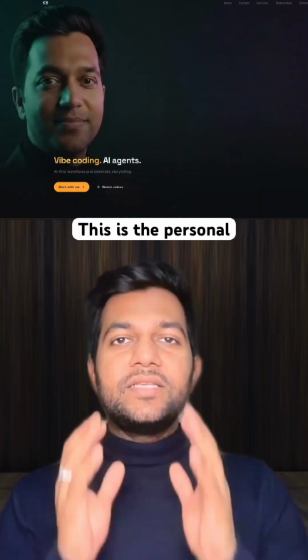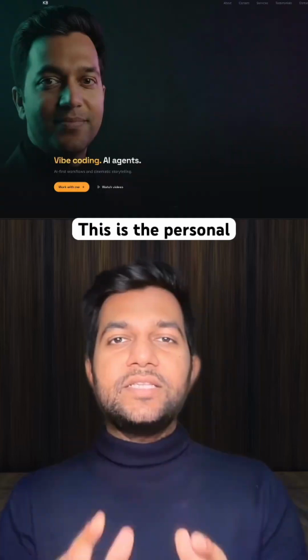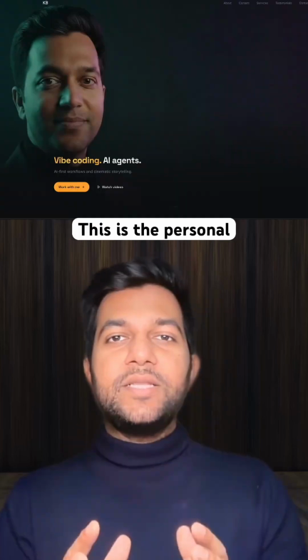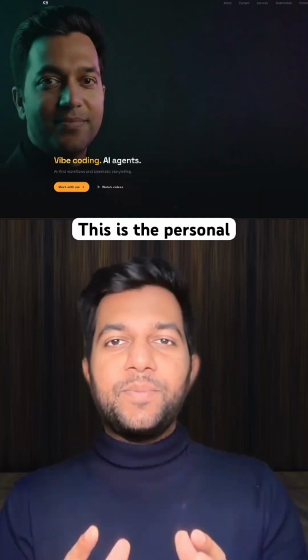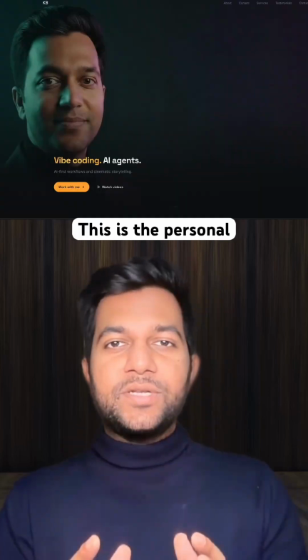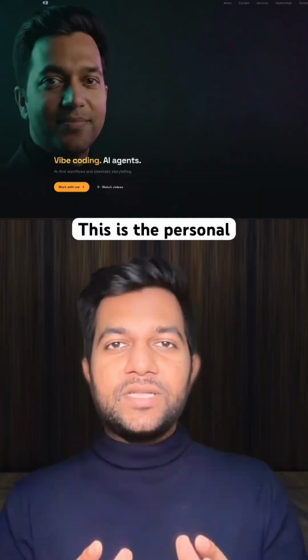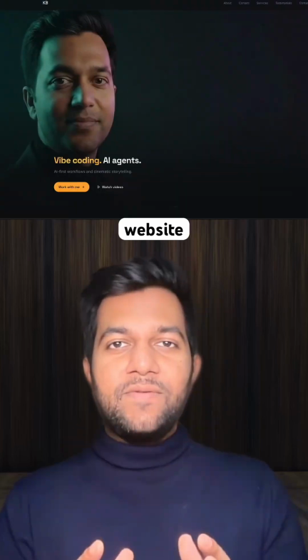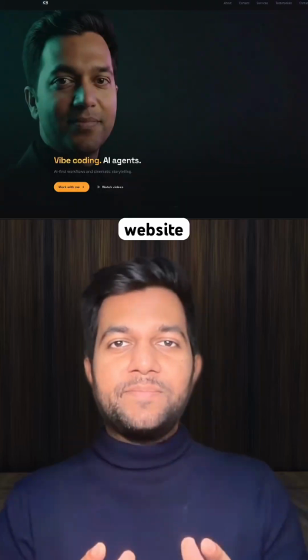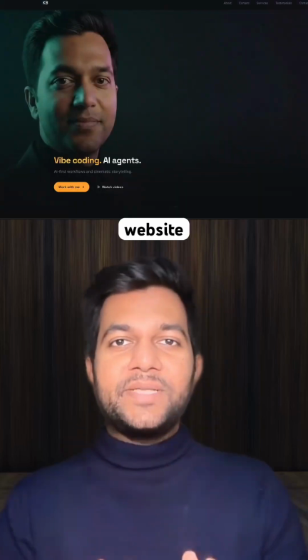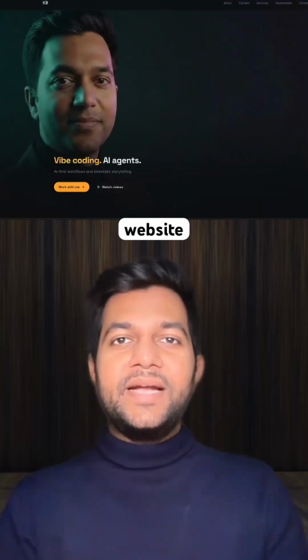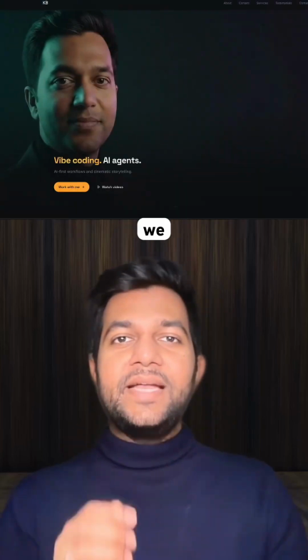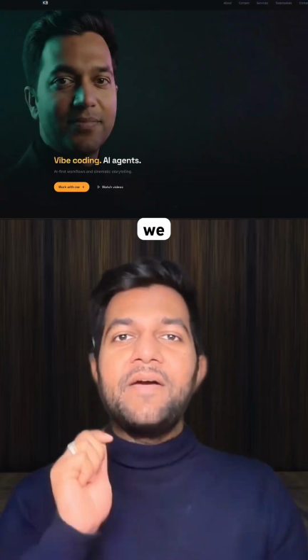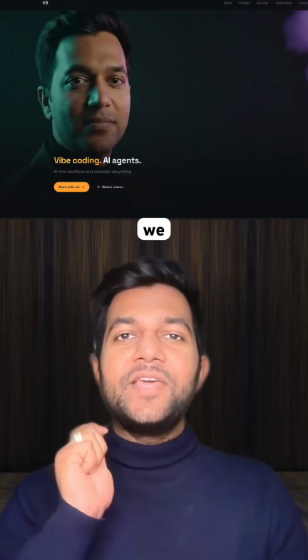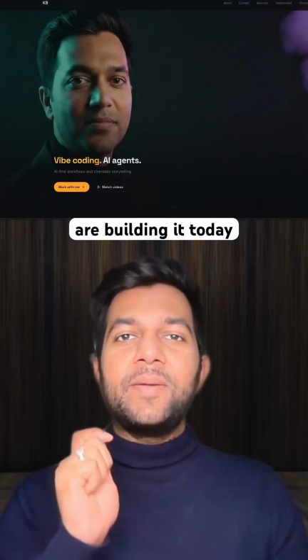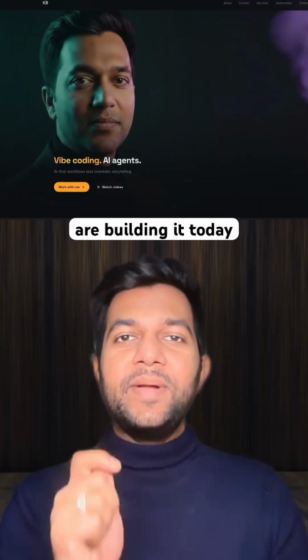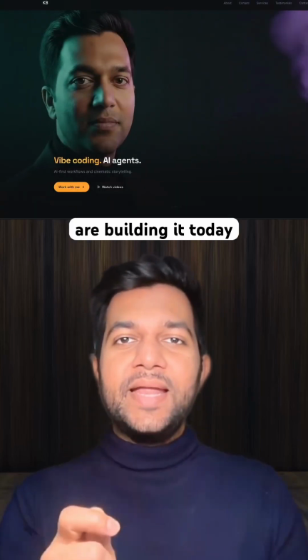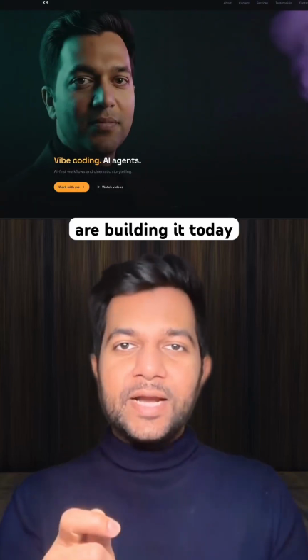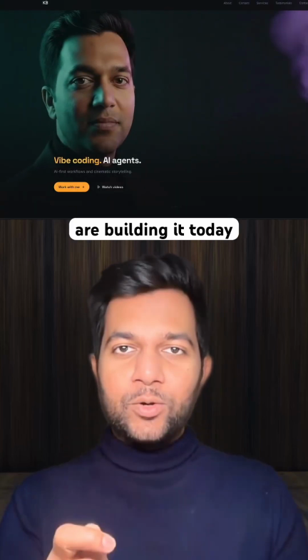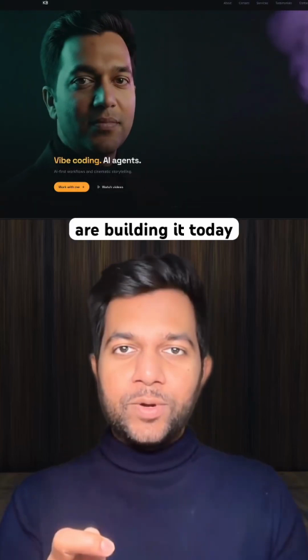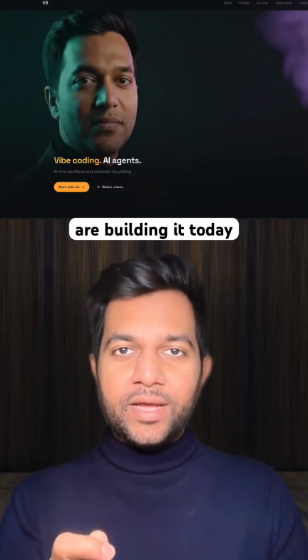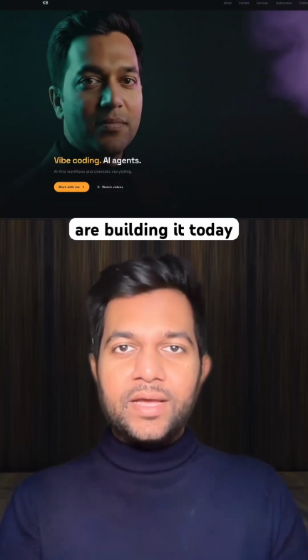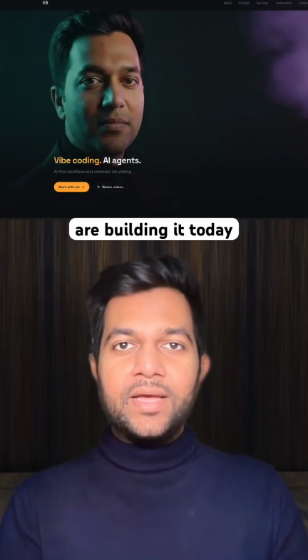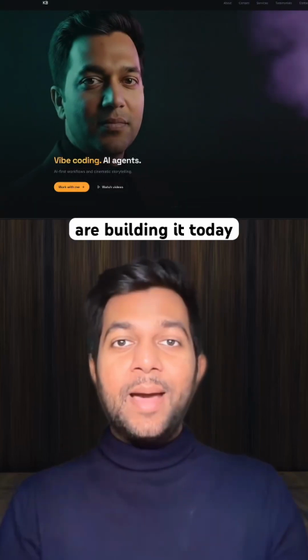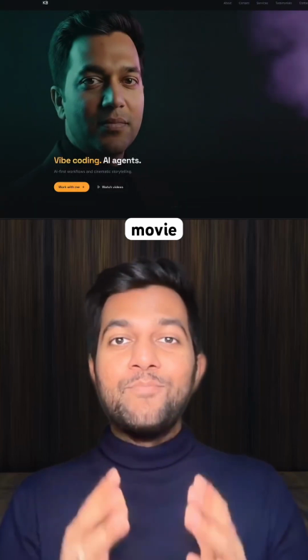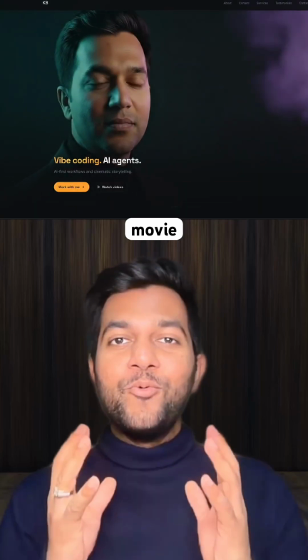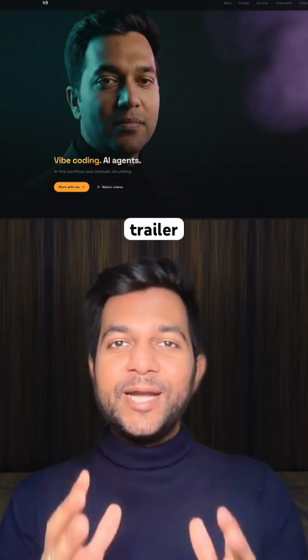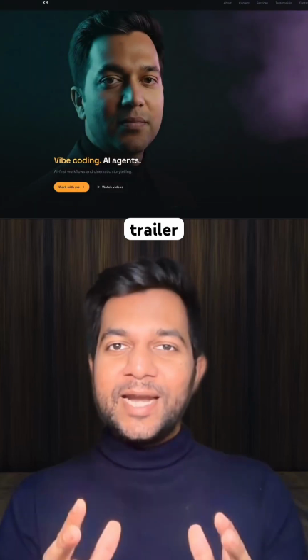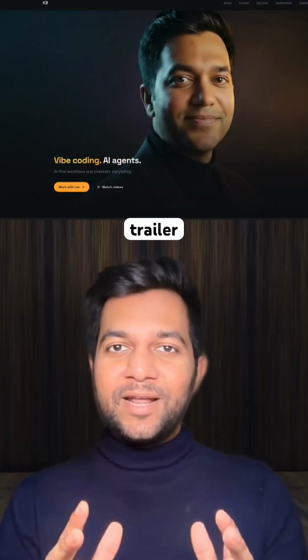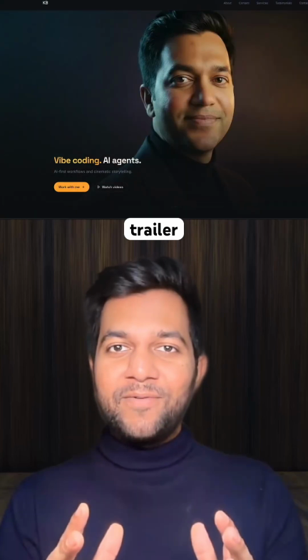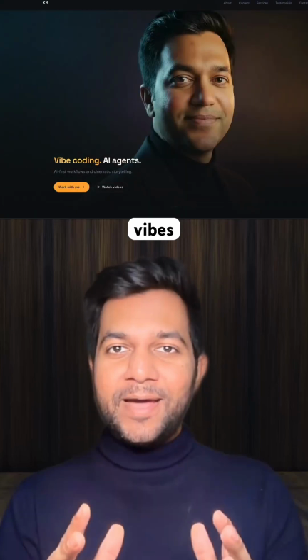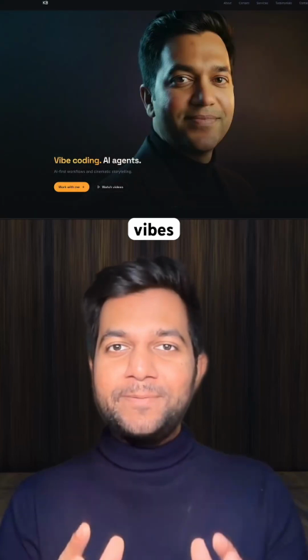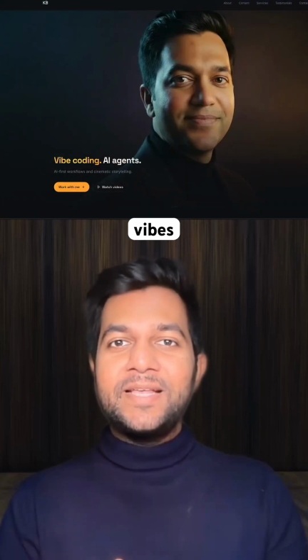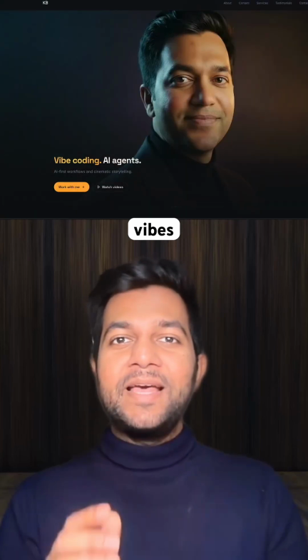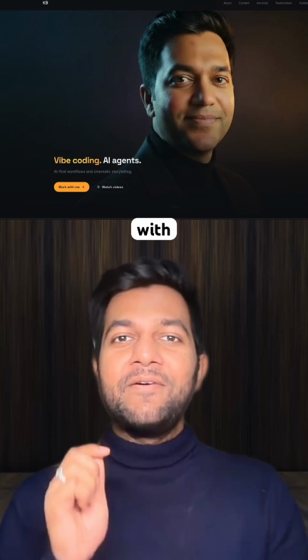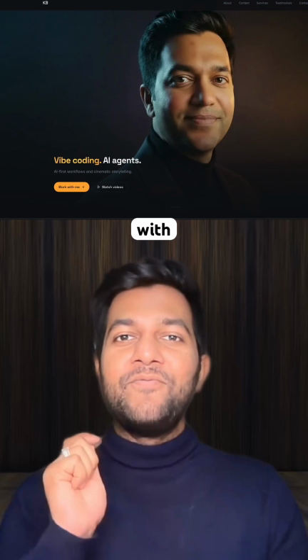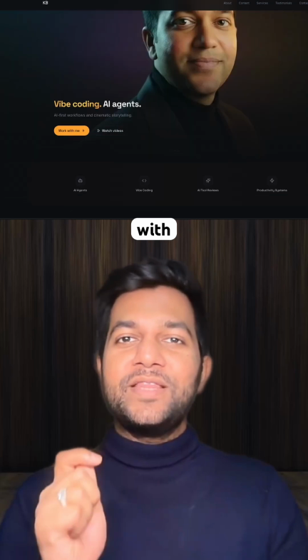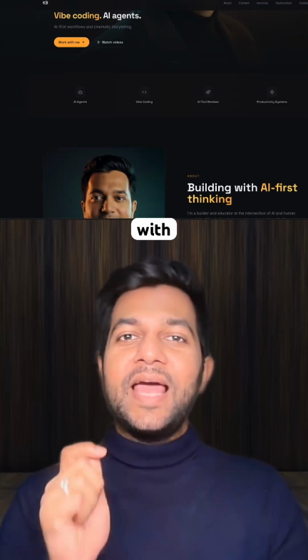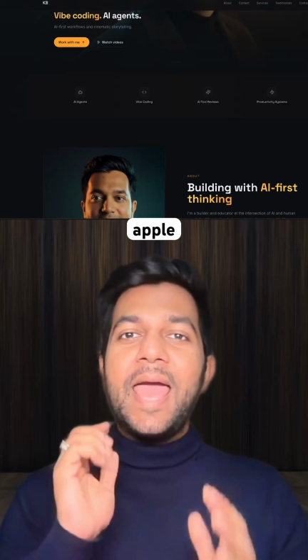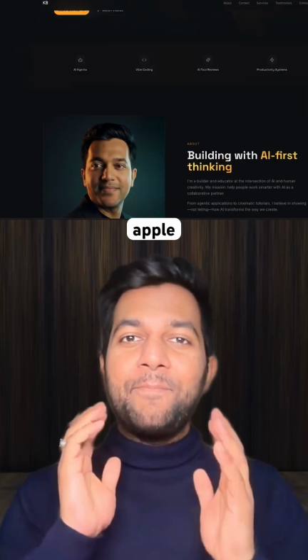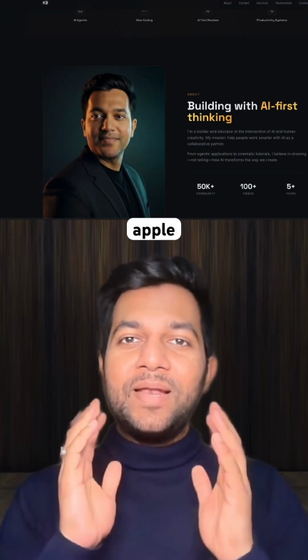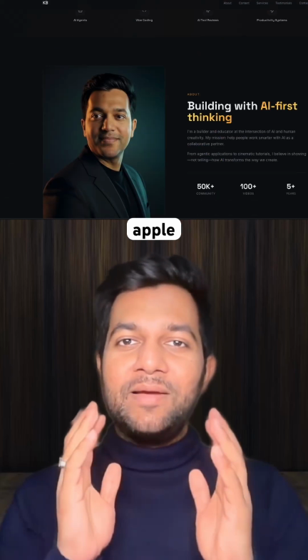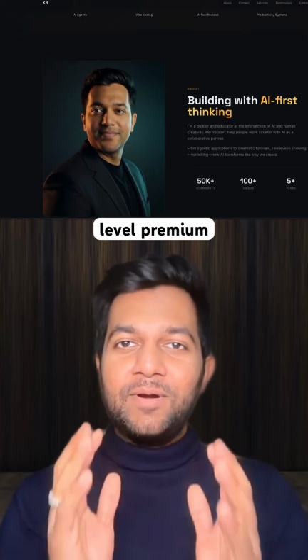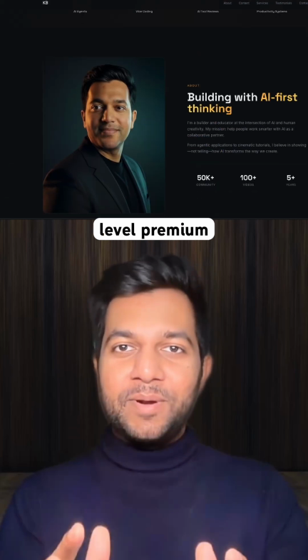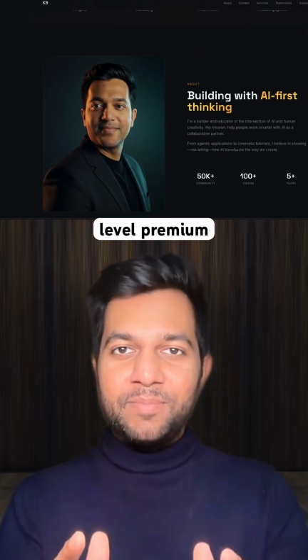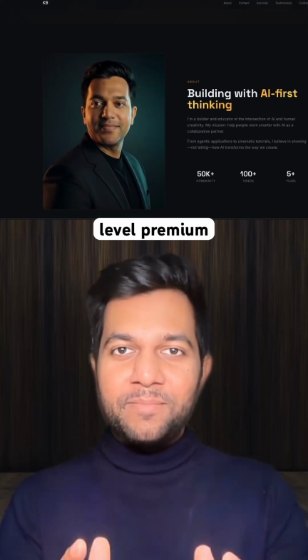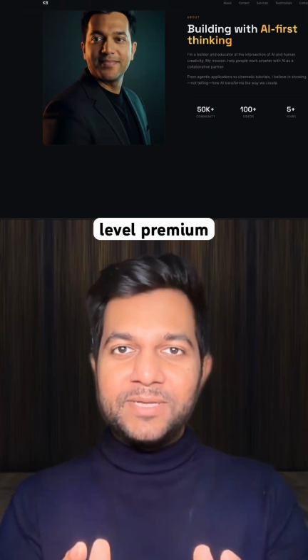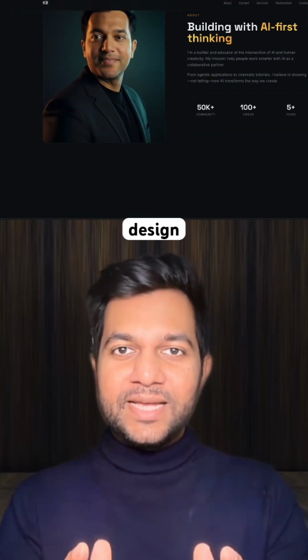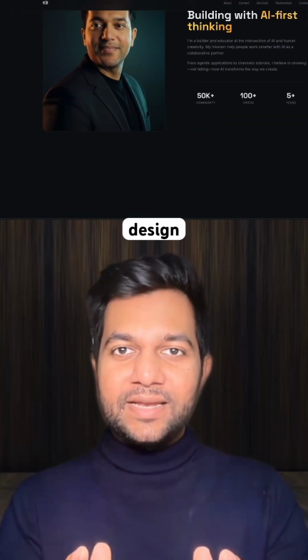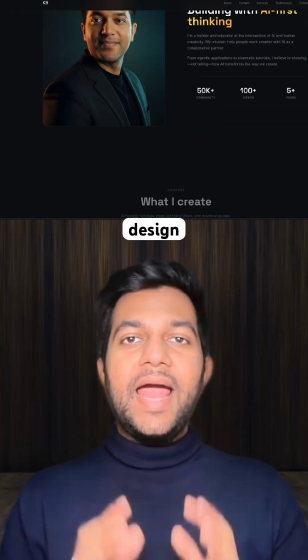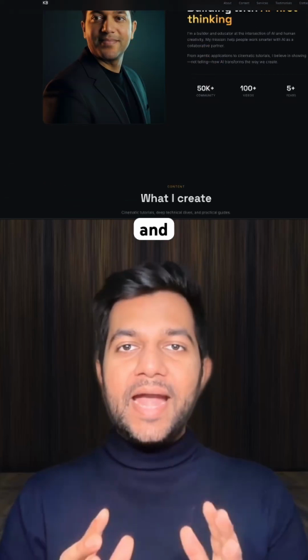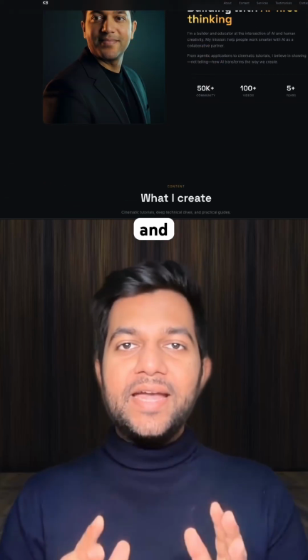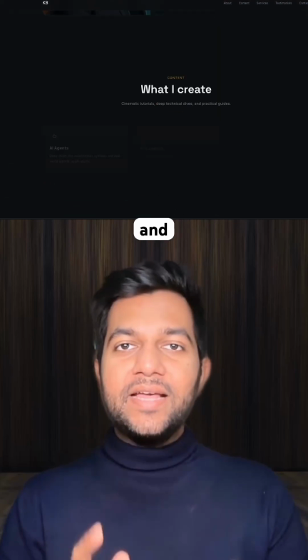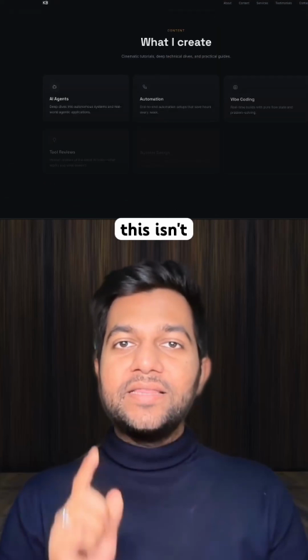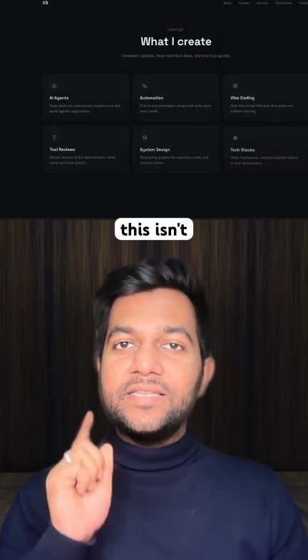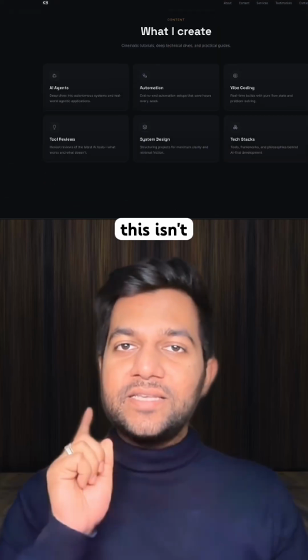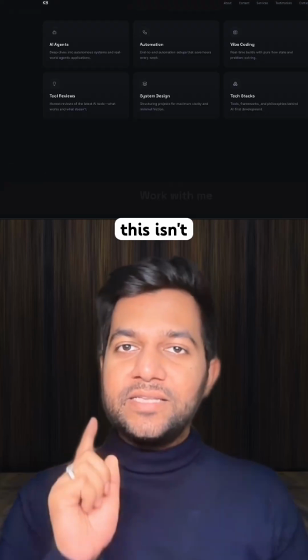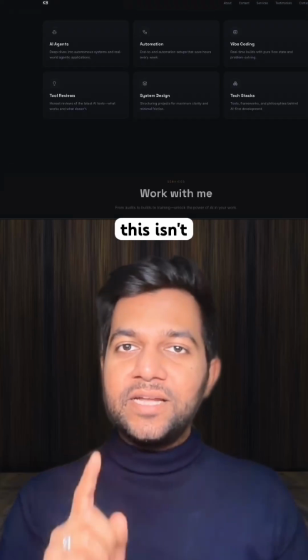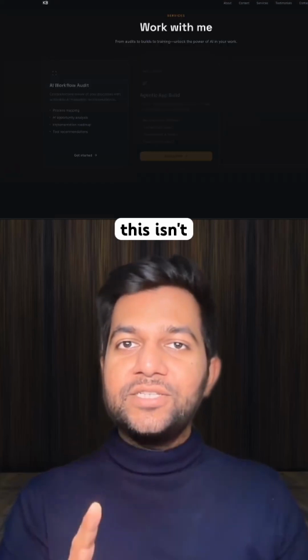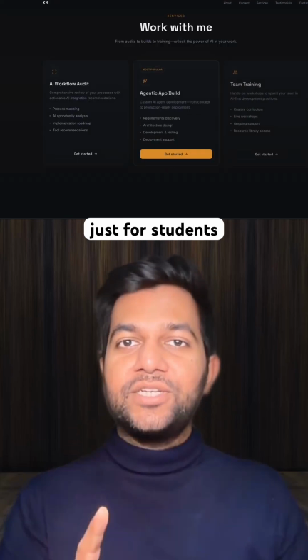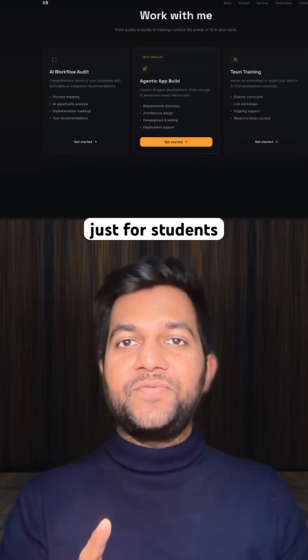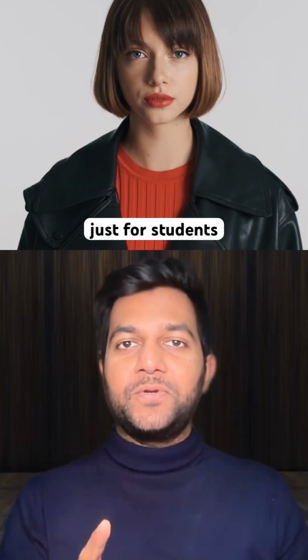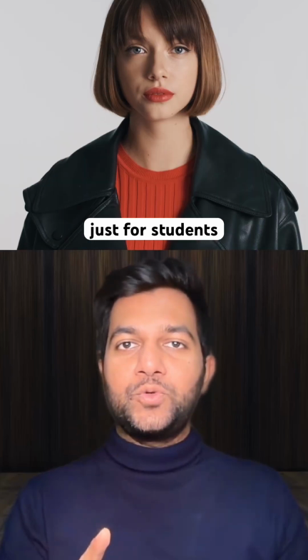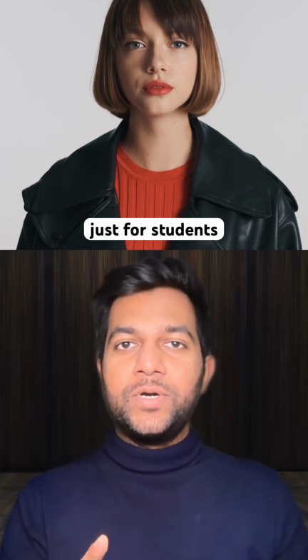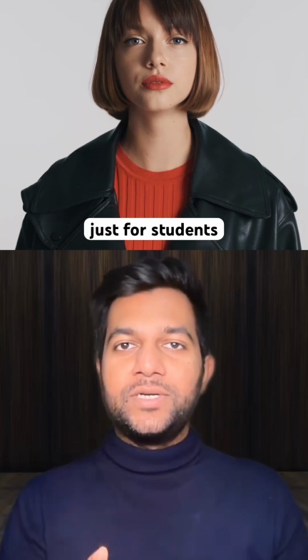This is the personal website we are building today — movie trailer vibes with Apple-level premium design. And this isn't just for students.